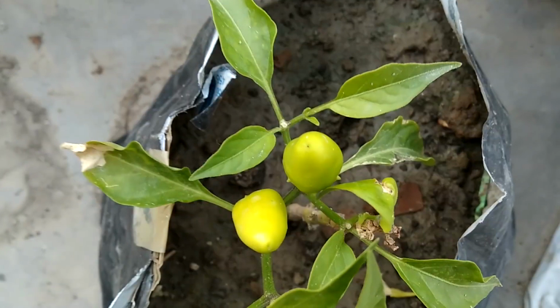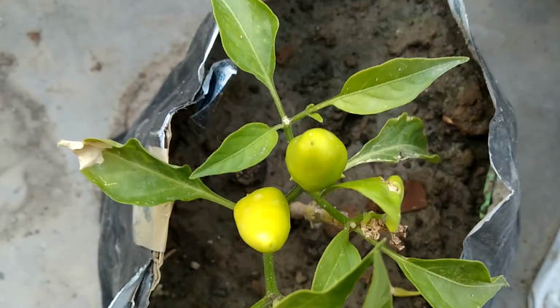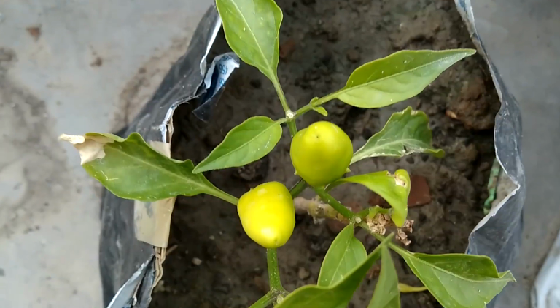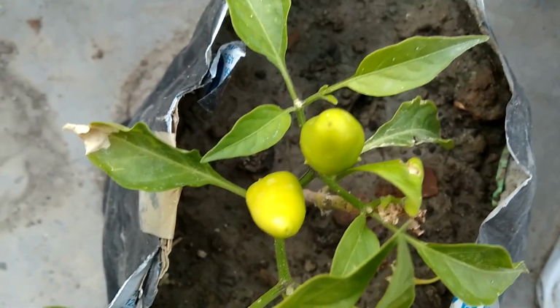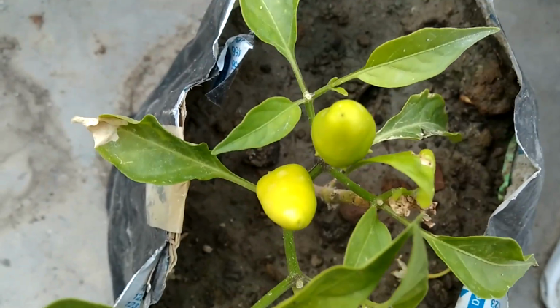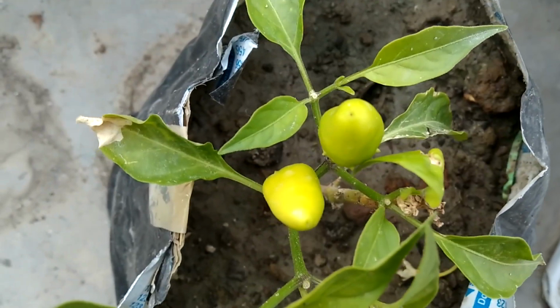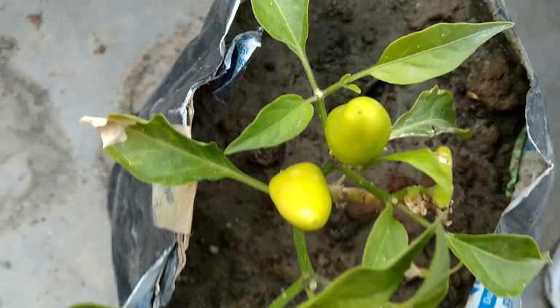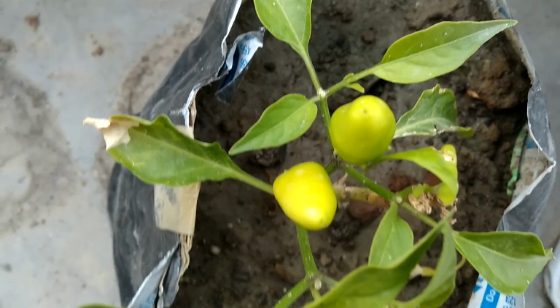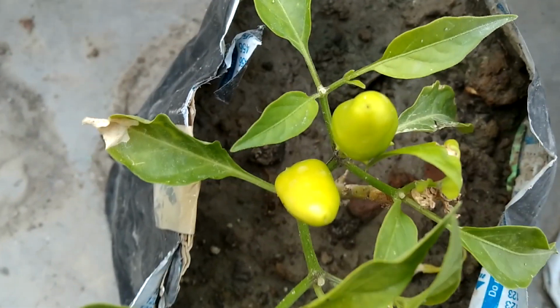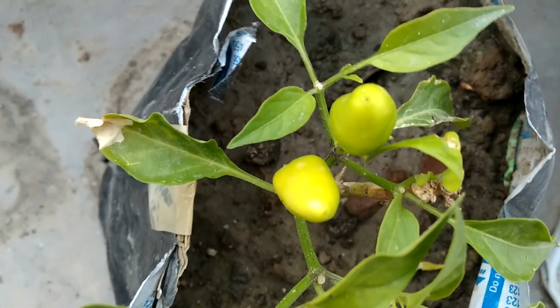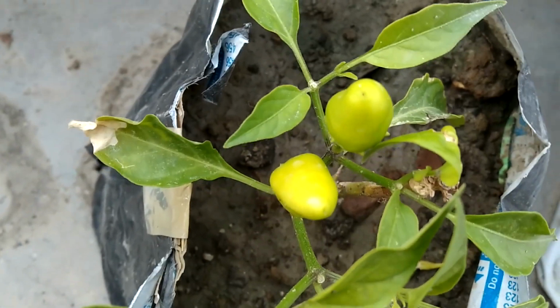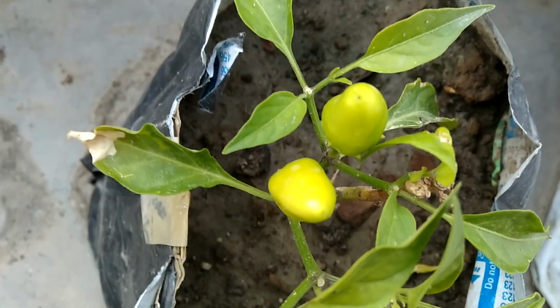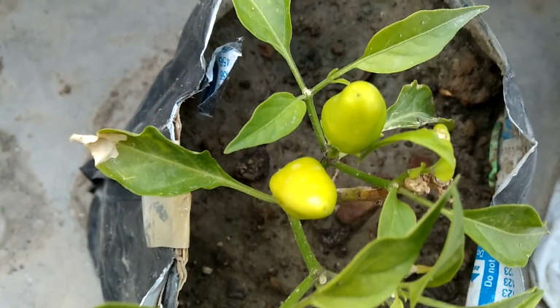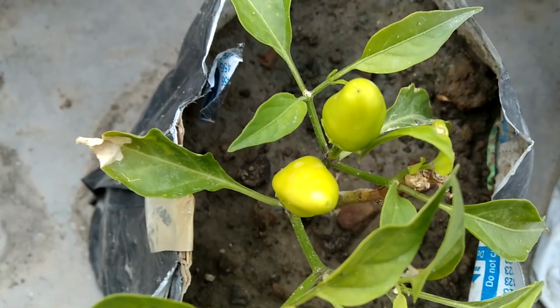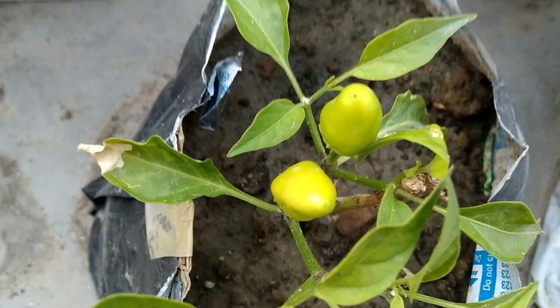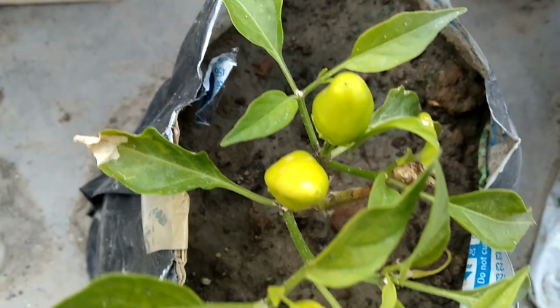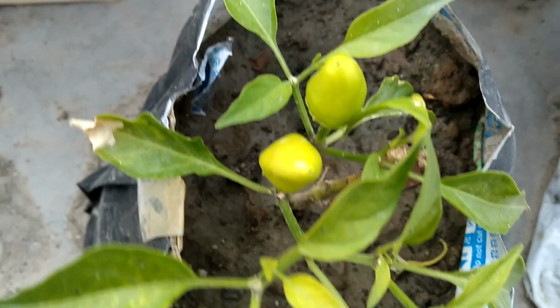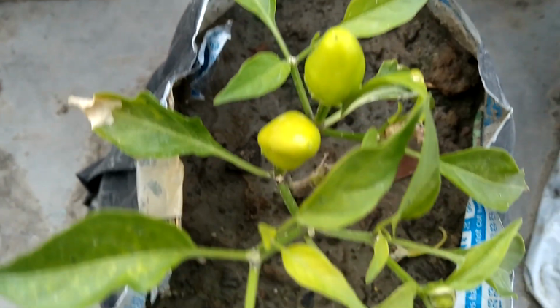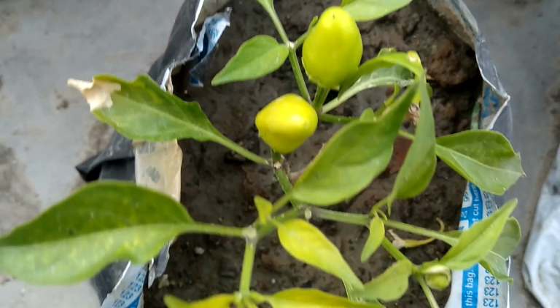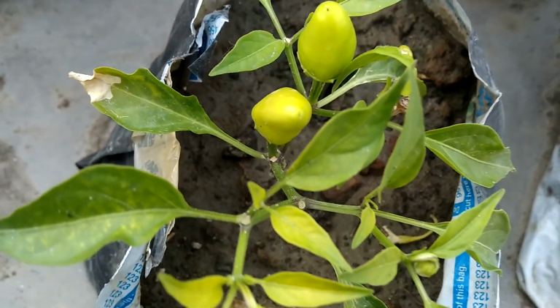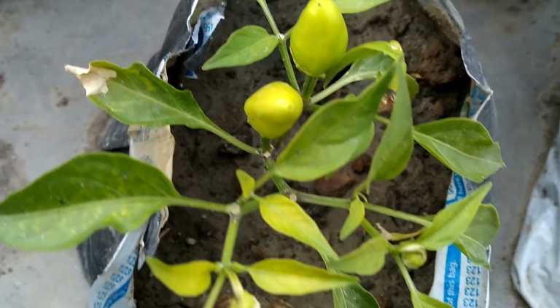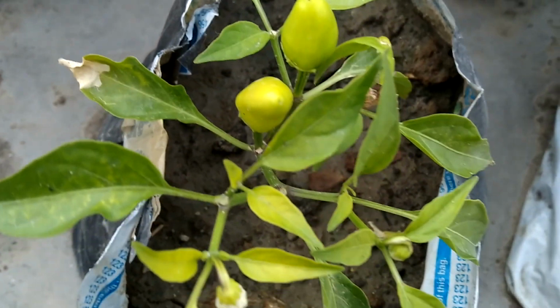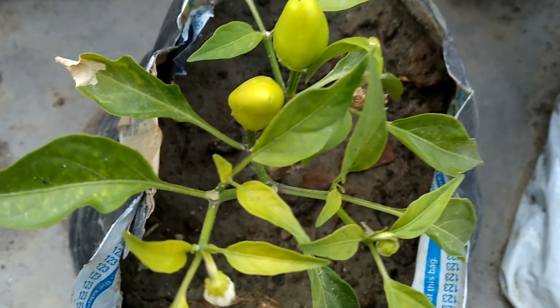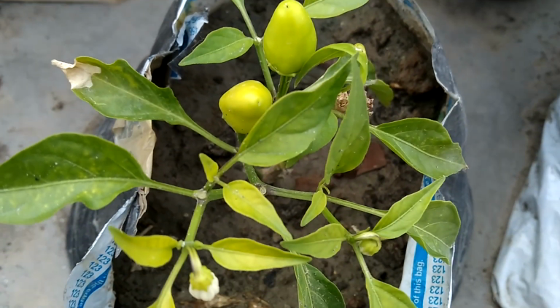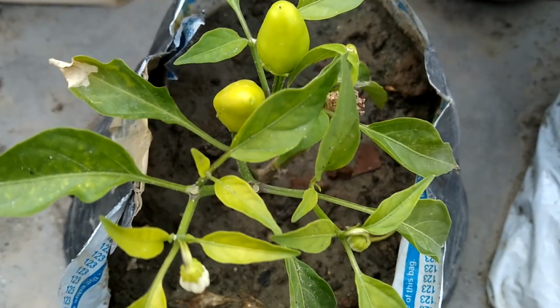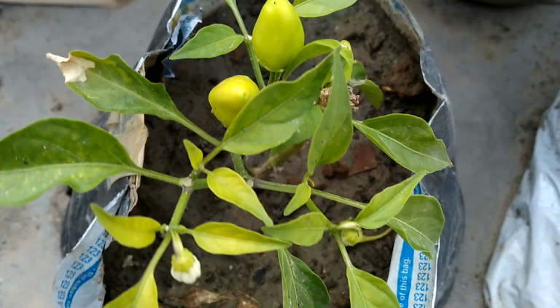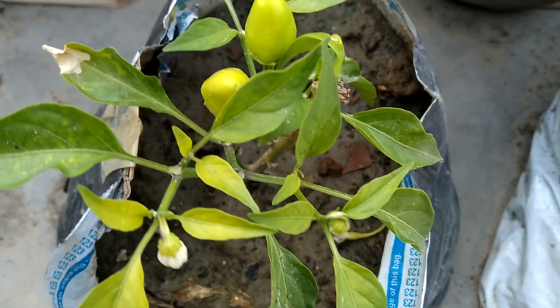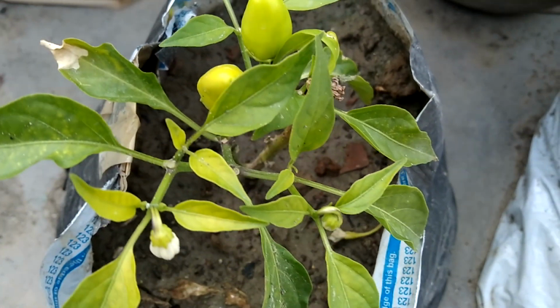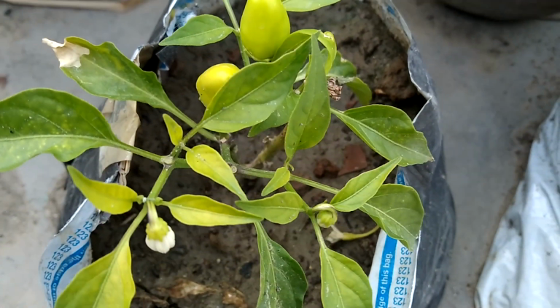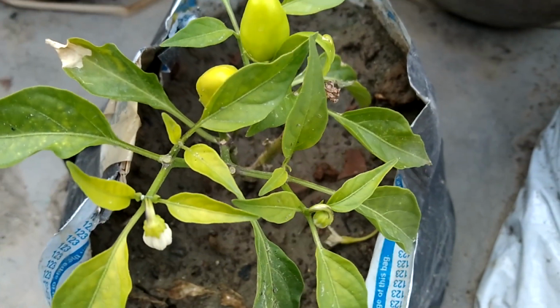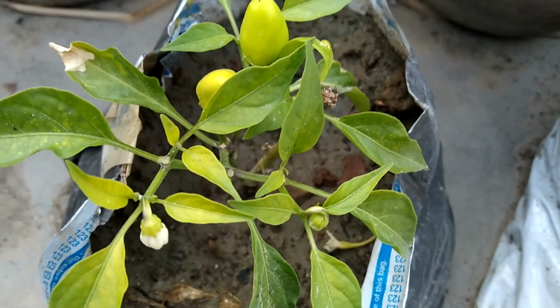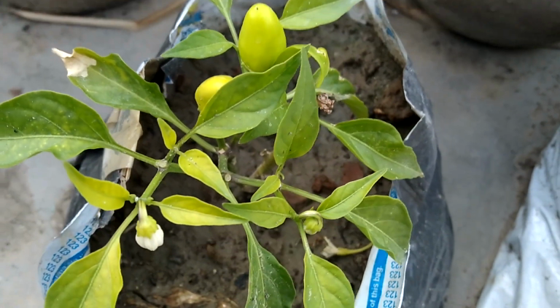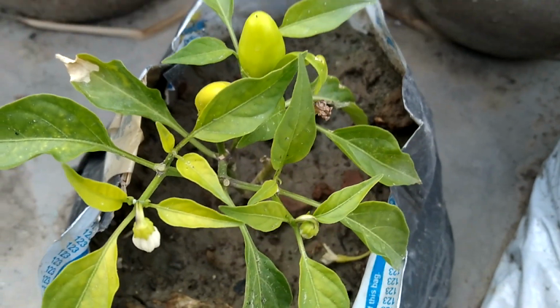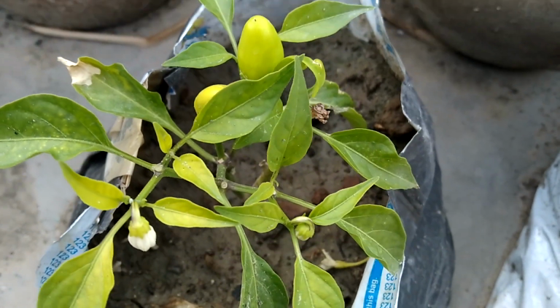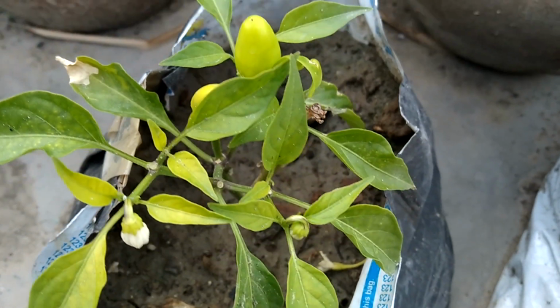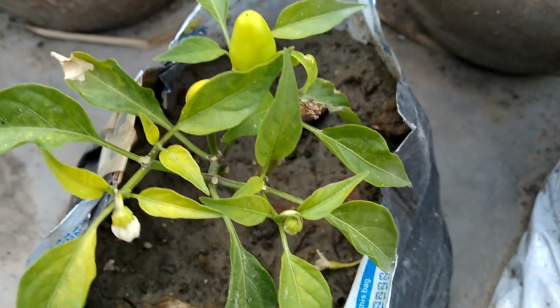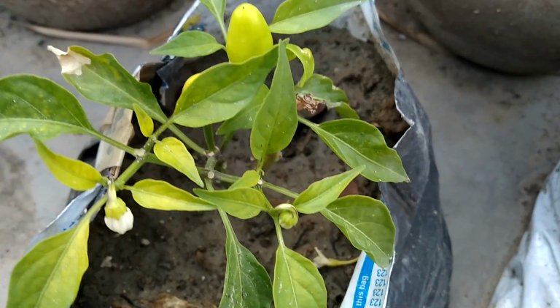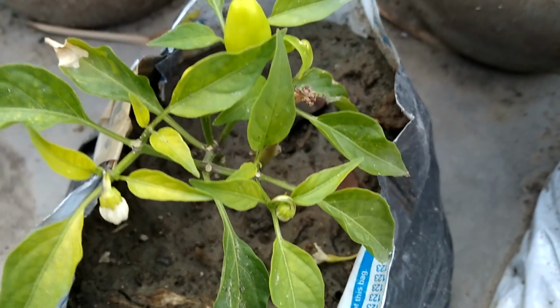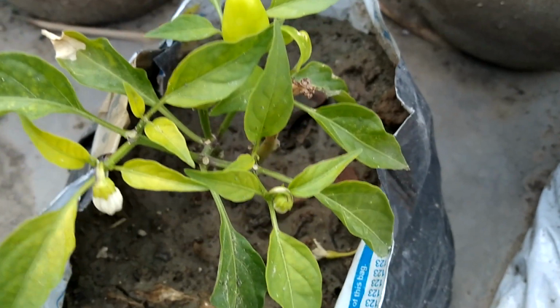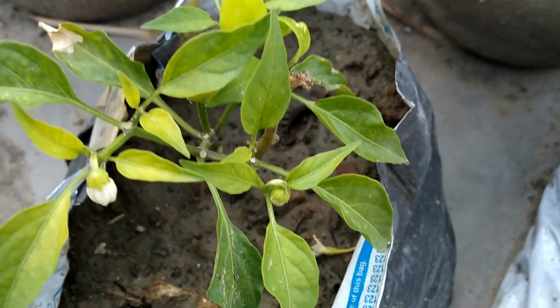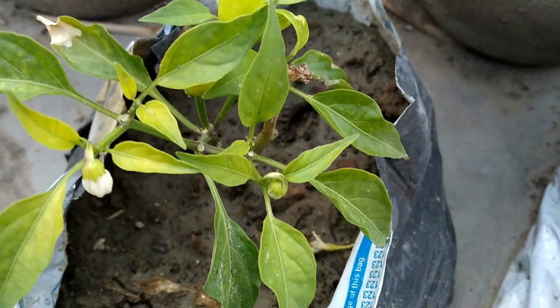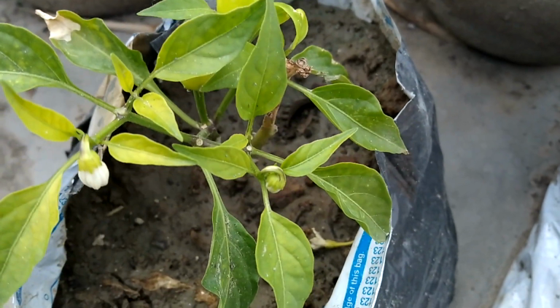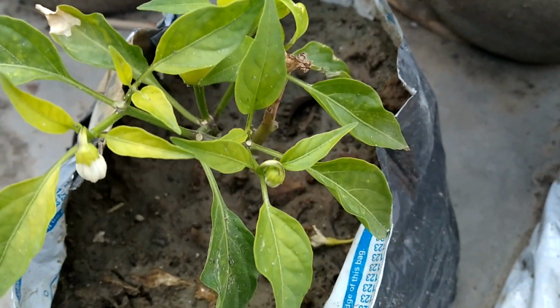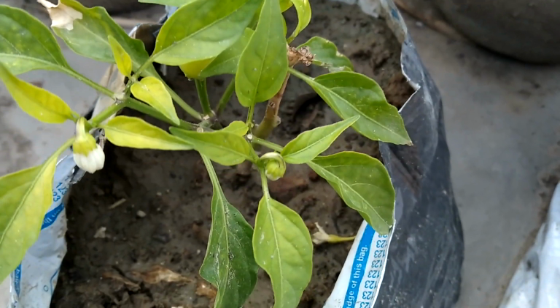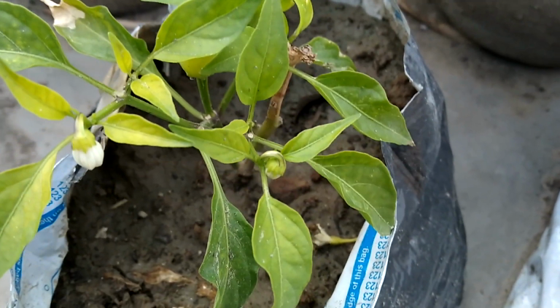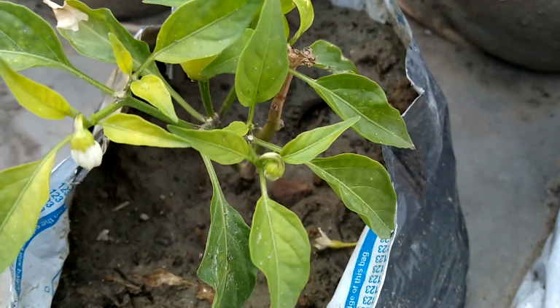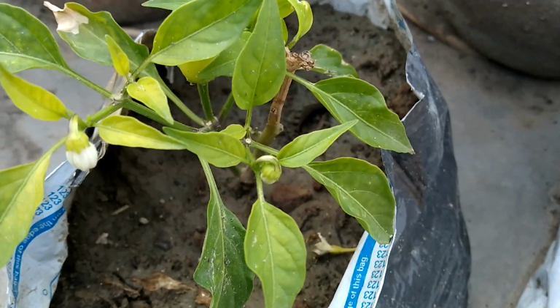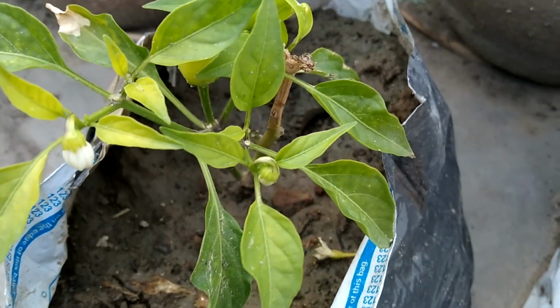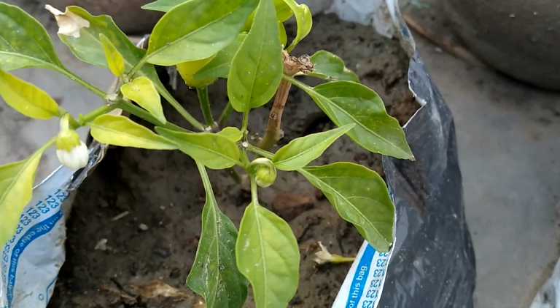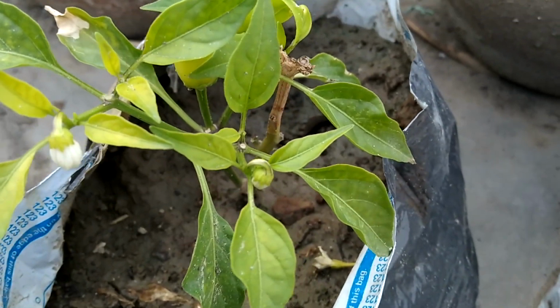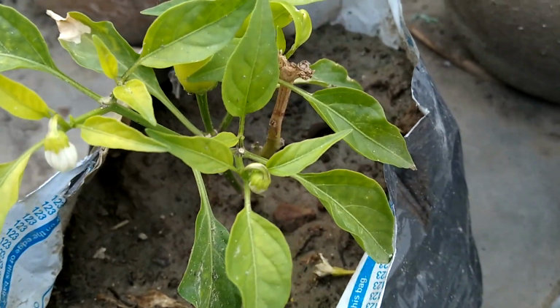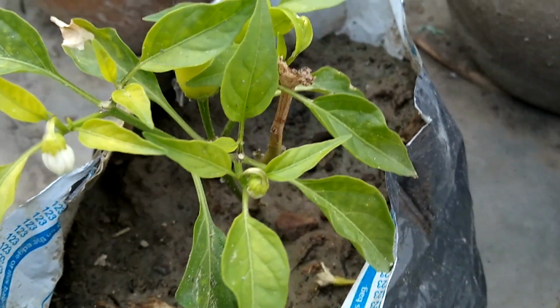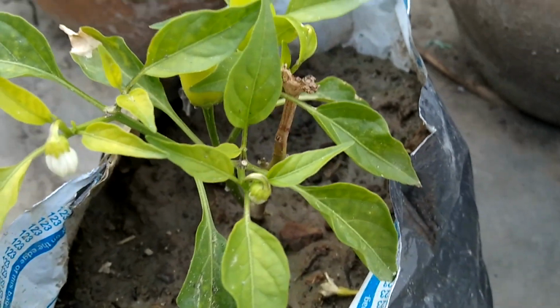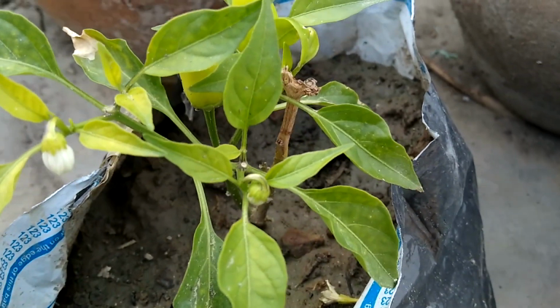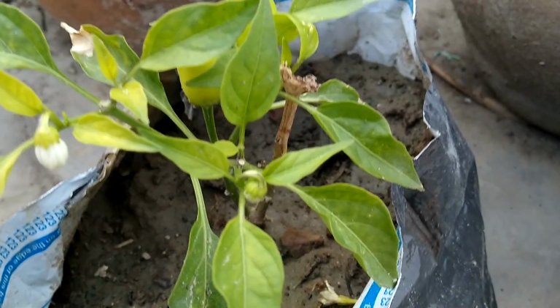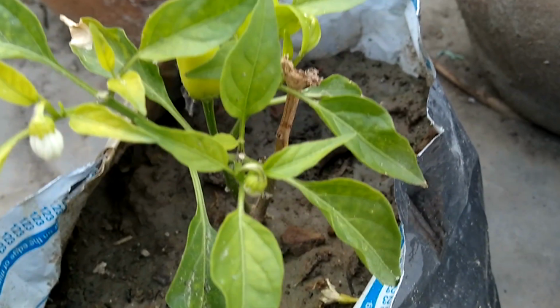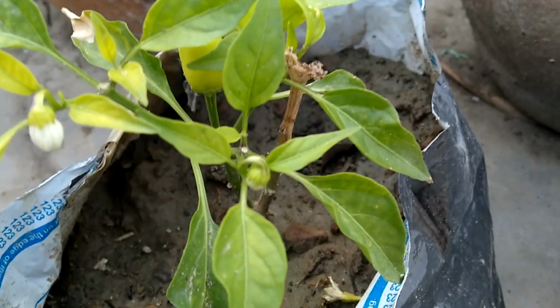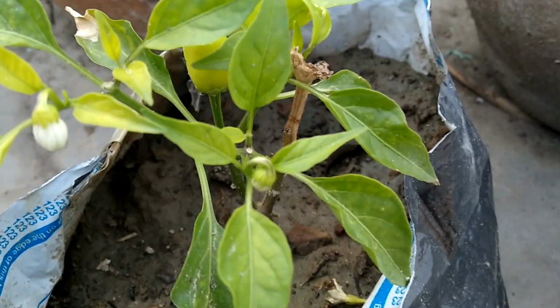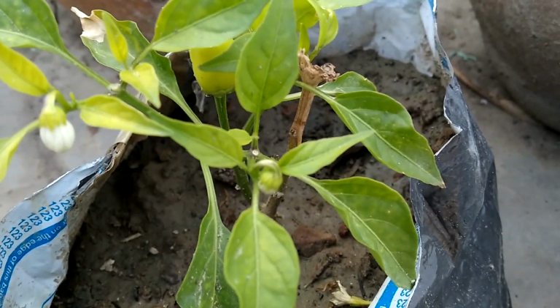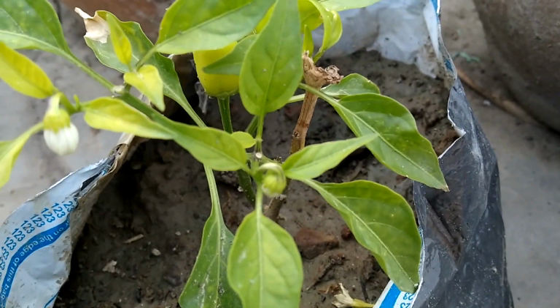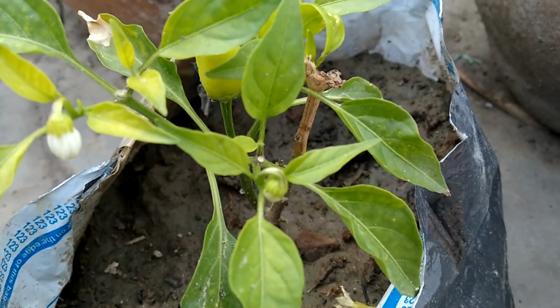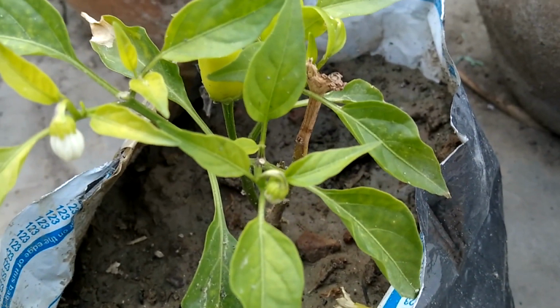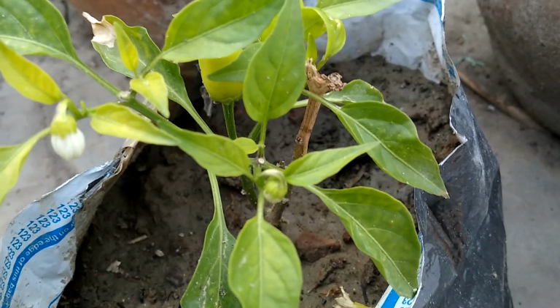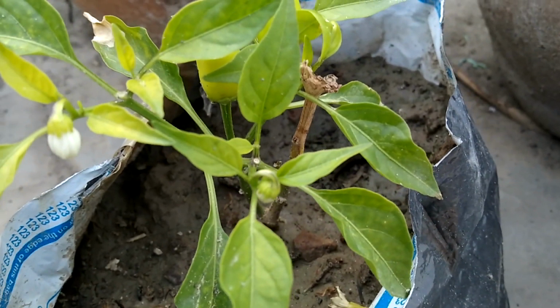And this is a small green chilis plant, which has 2 green chilis, and there is also a flower on it.